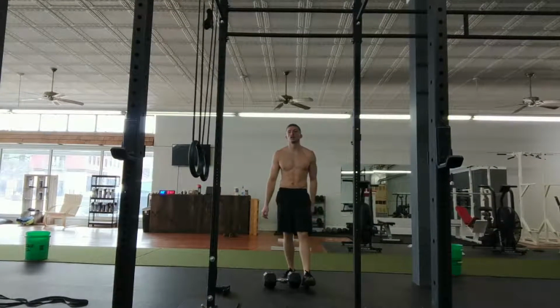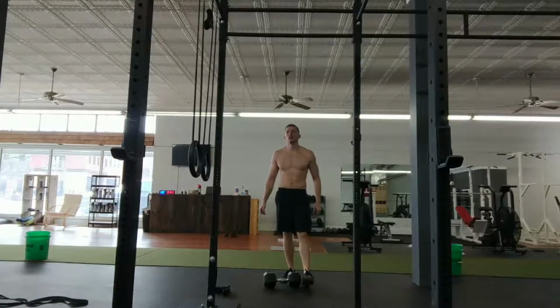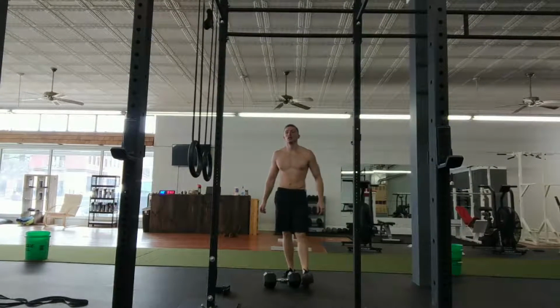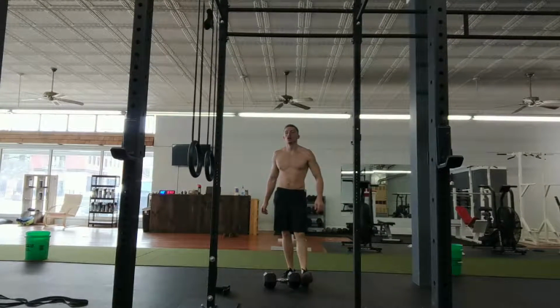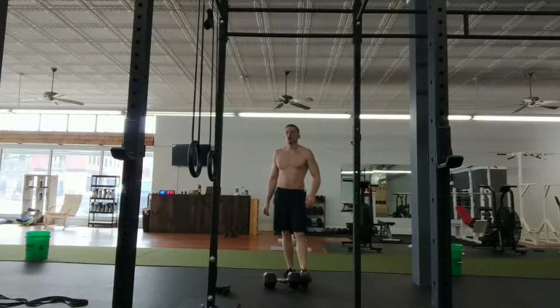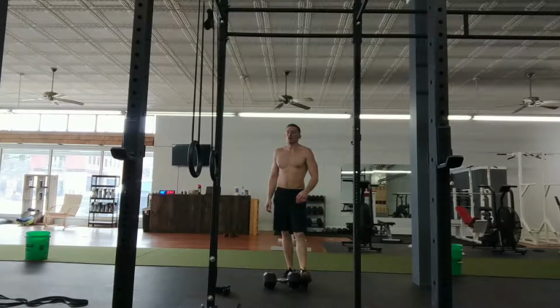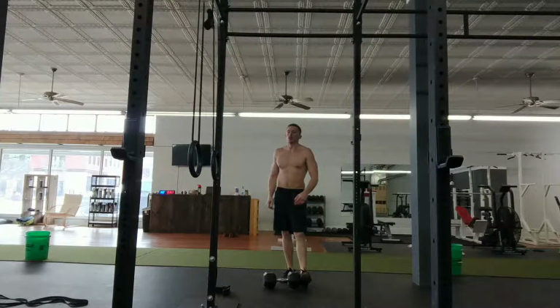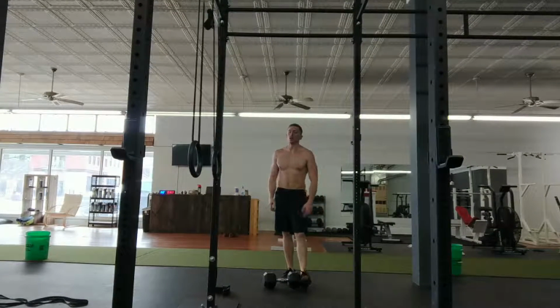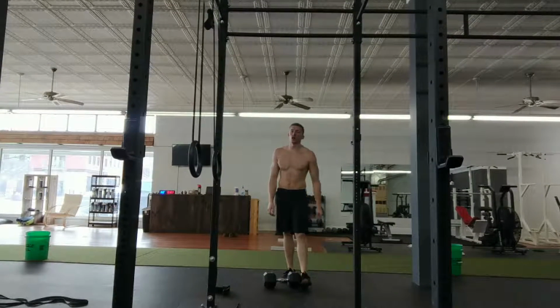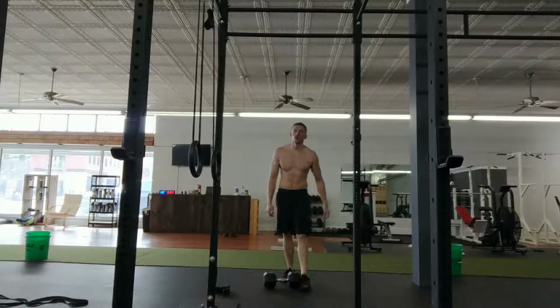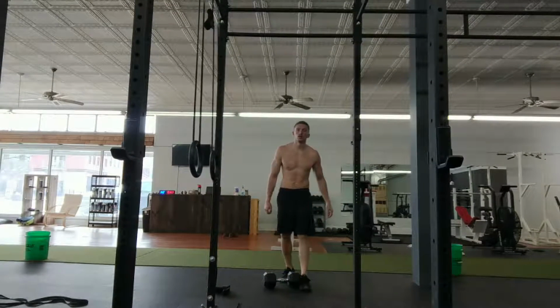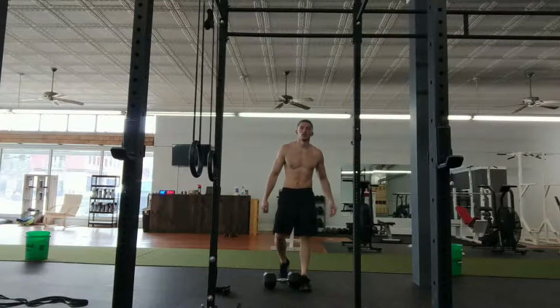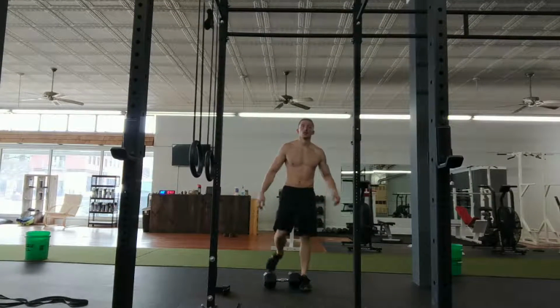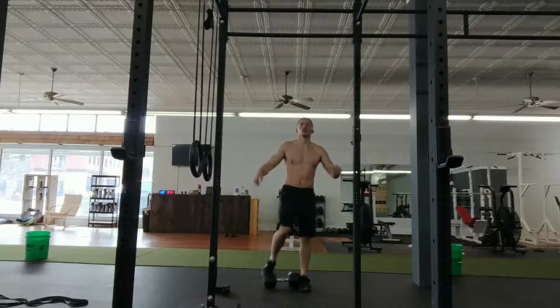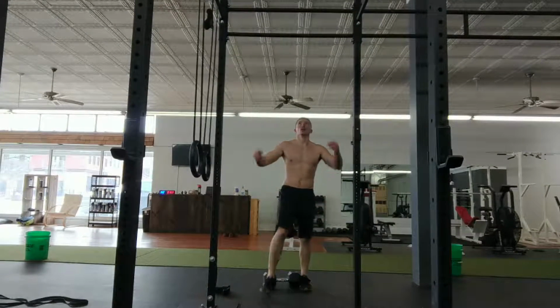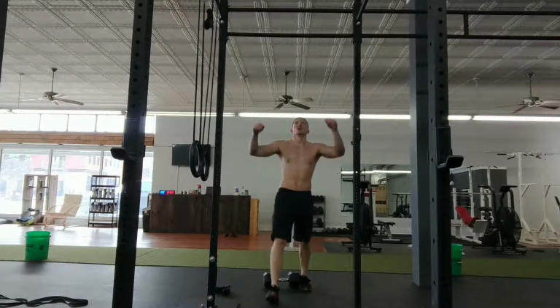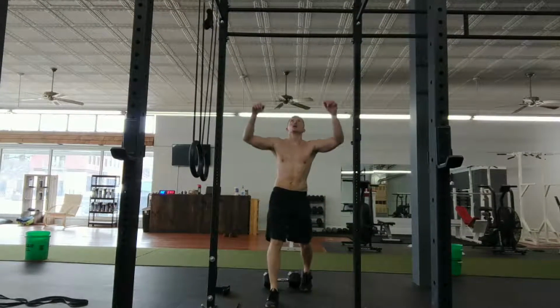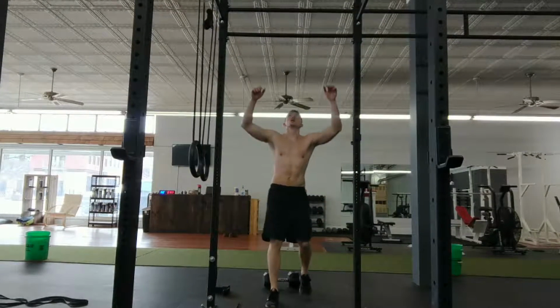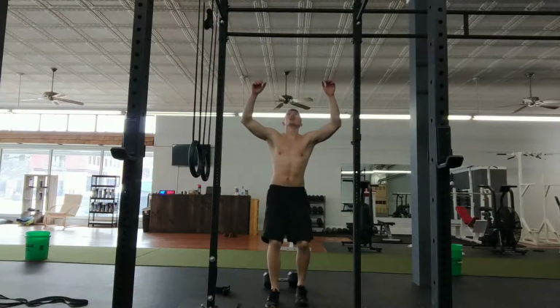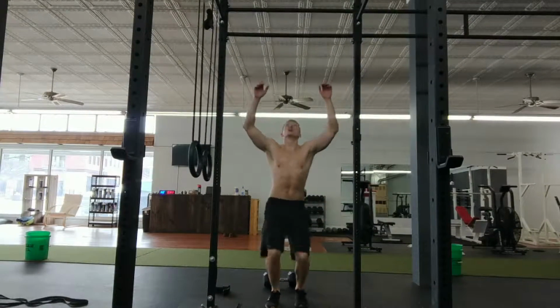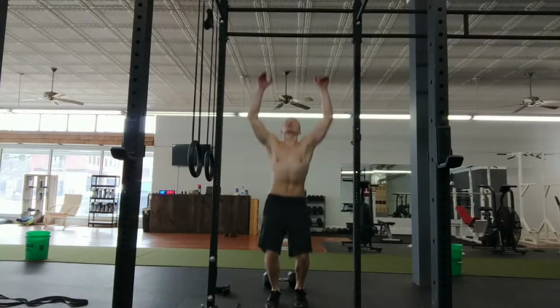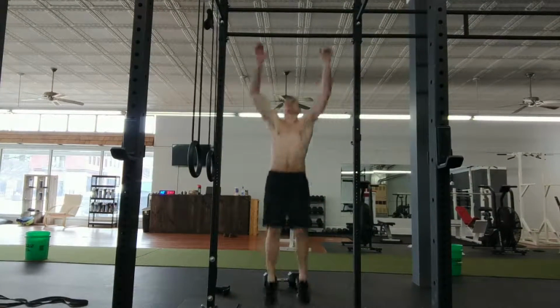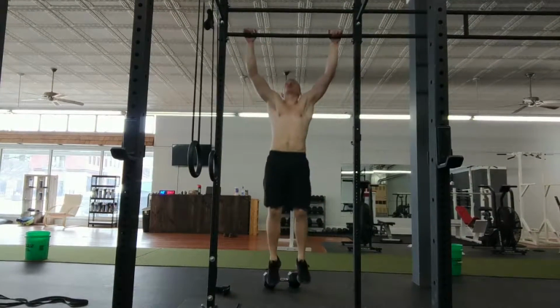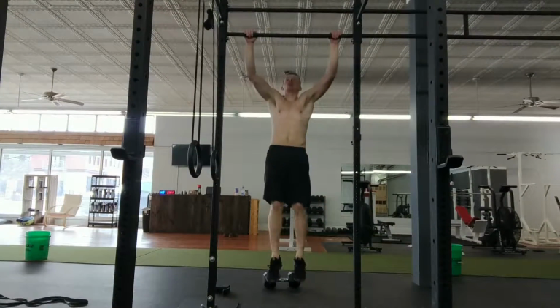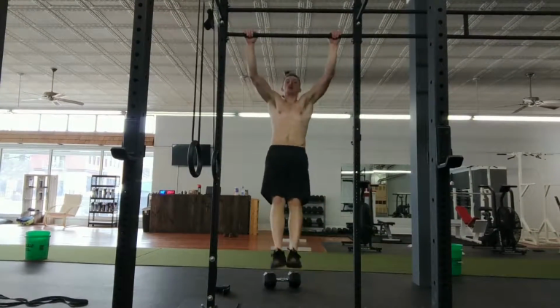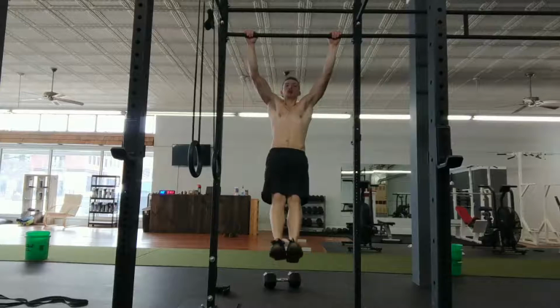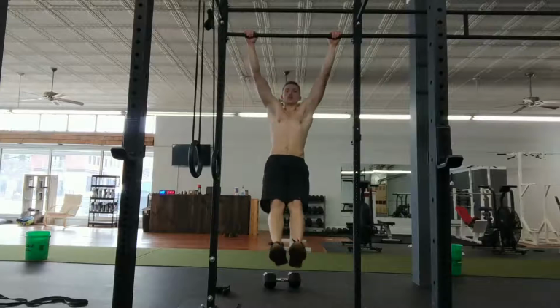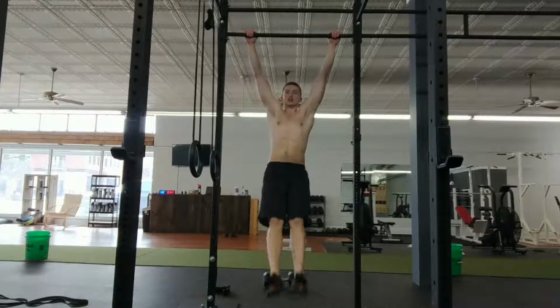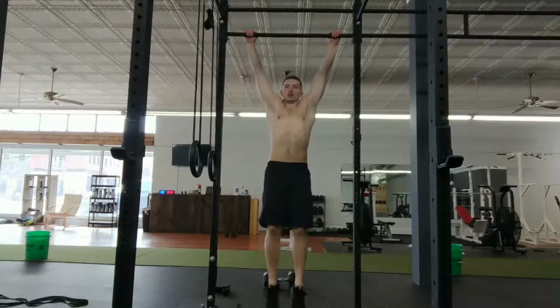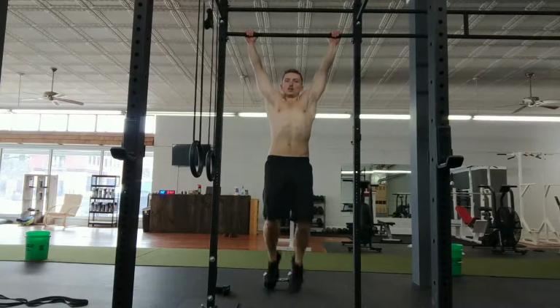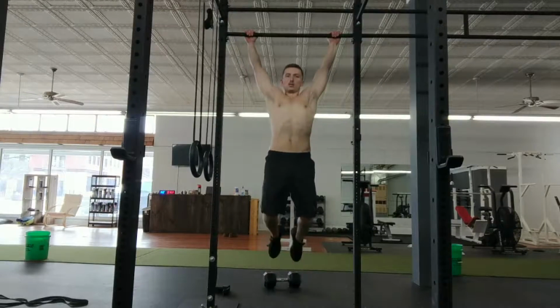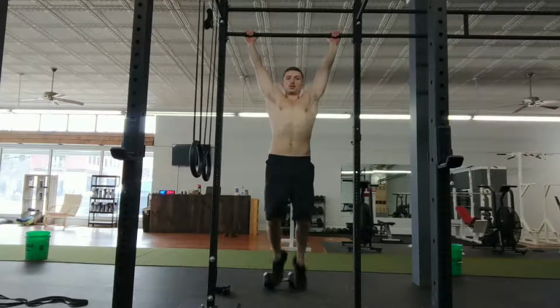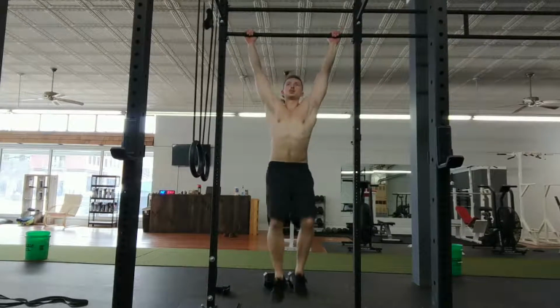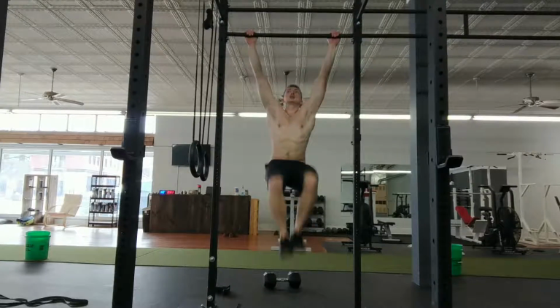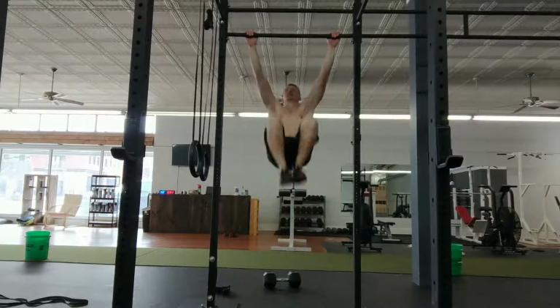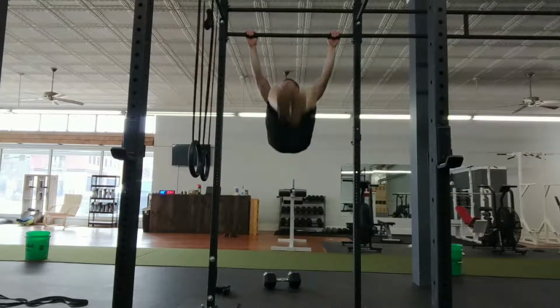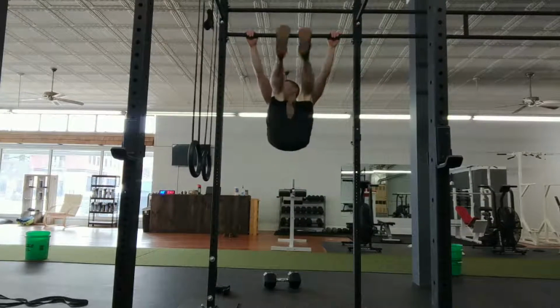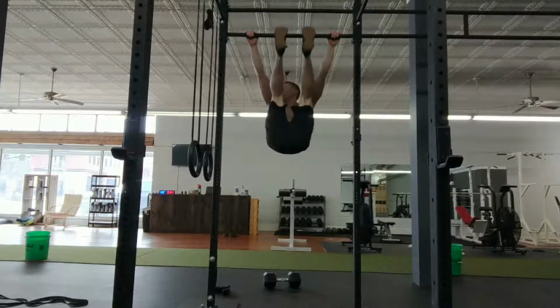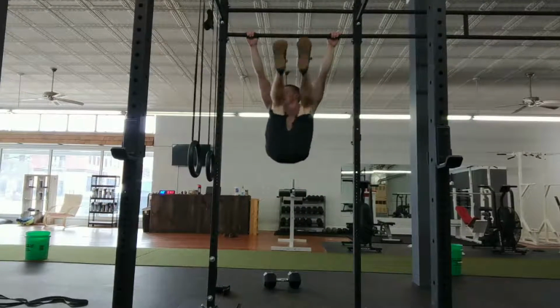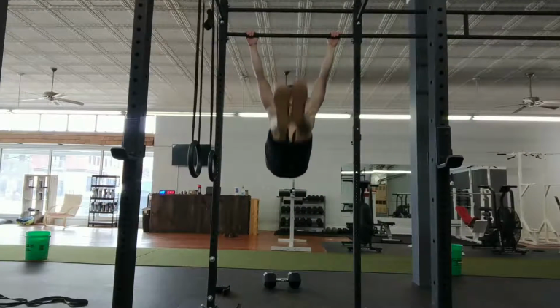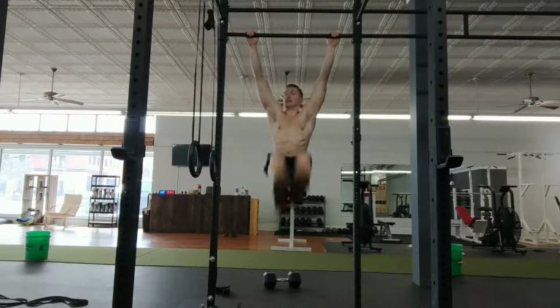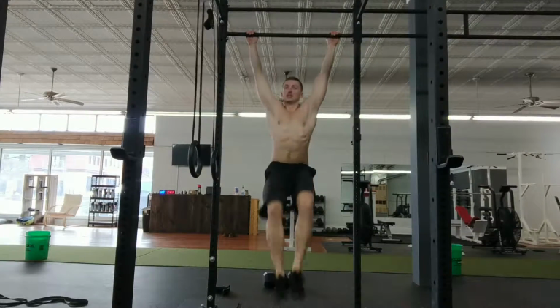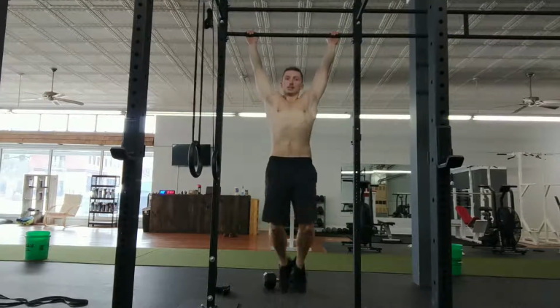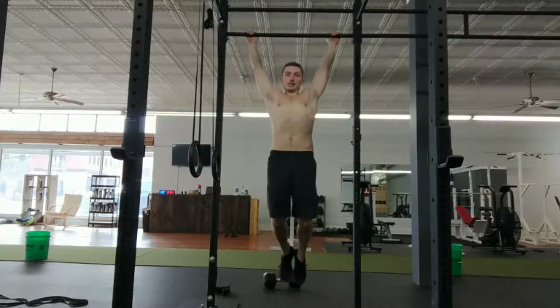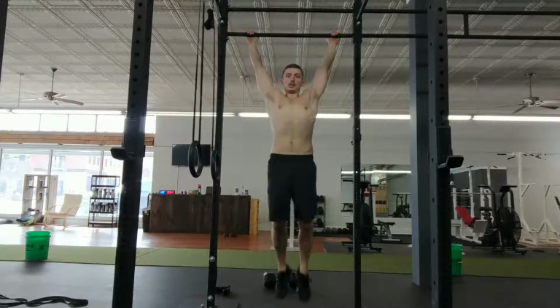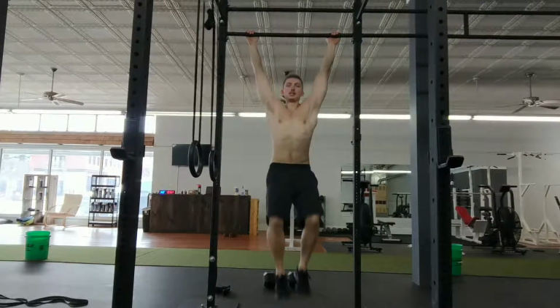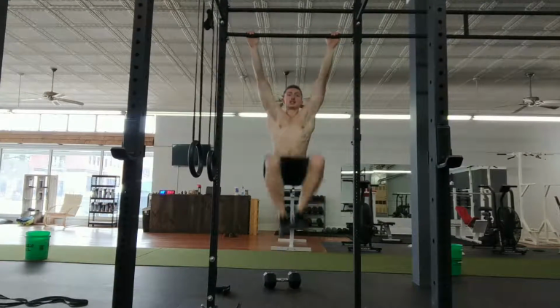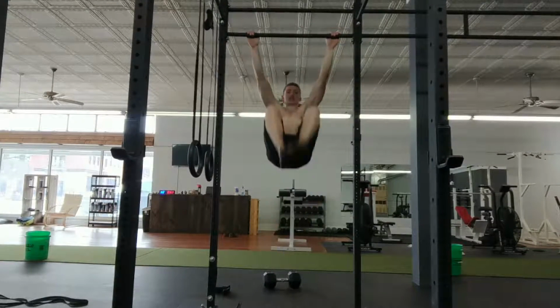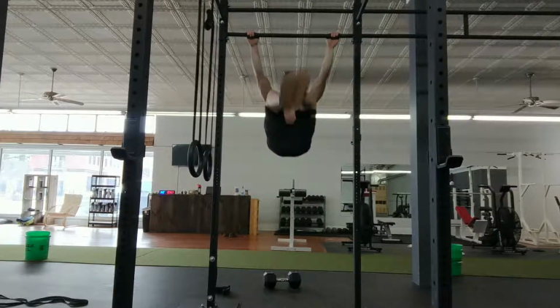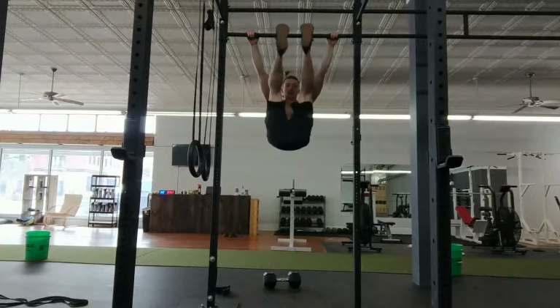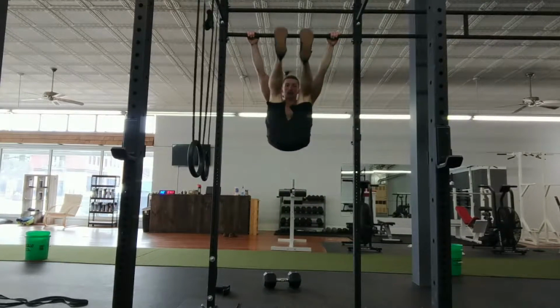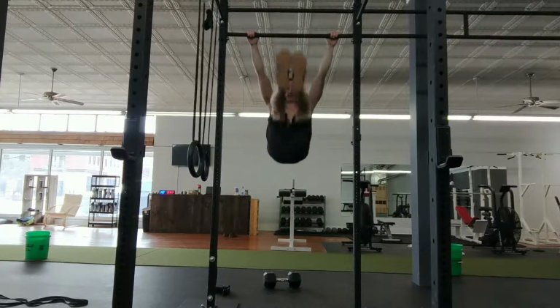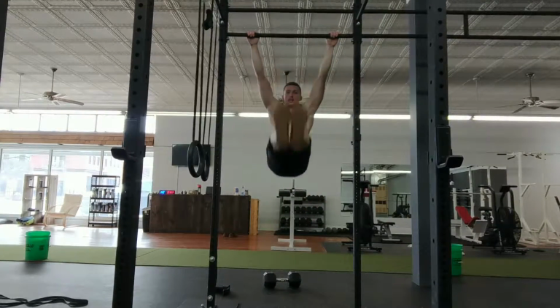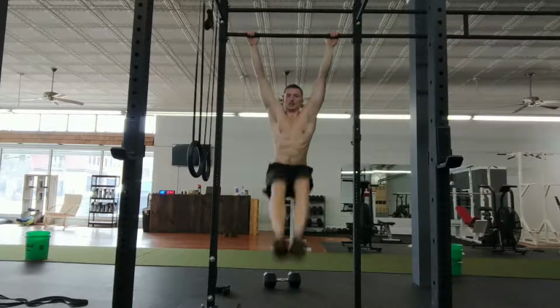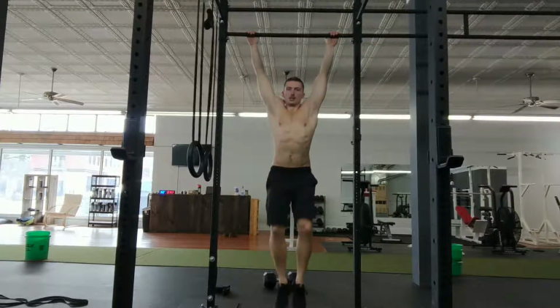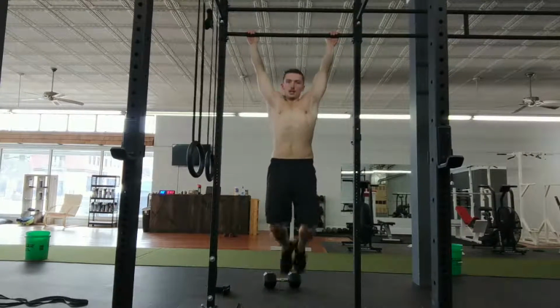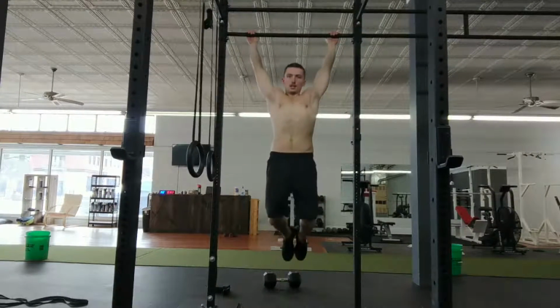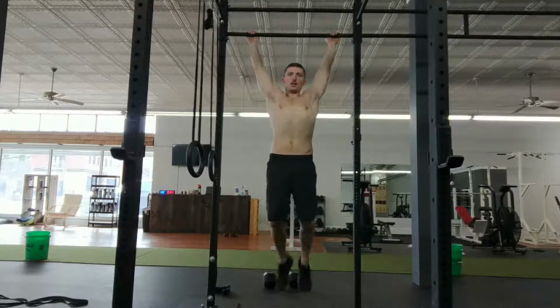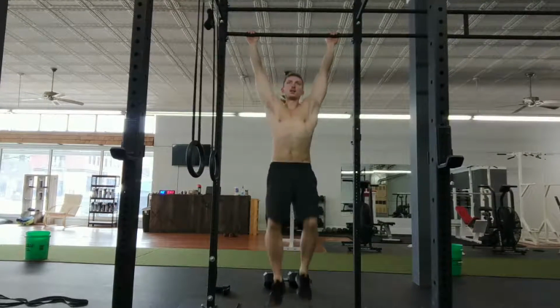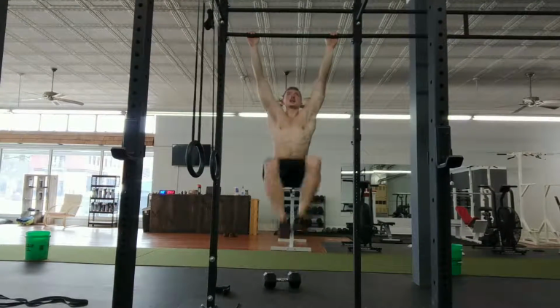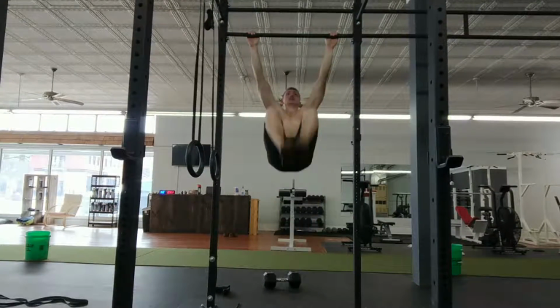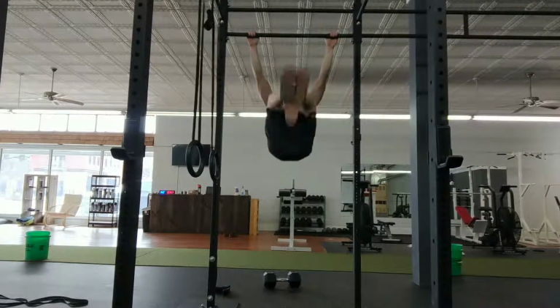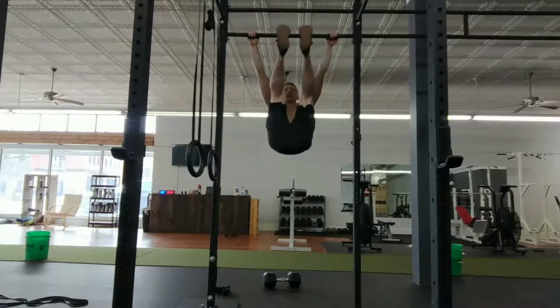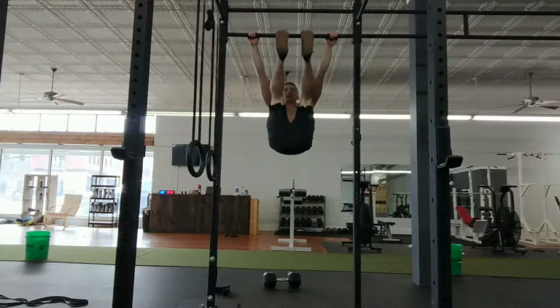Now we're gonna go ahead and transition into toes to bar, thinking about driving the head back and kicking the feet up to kick the bar at the same time.